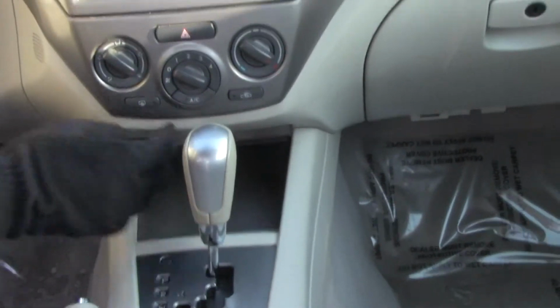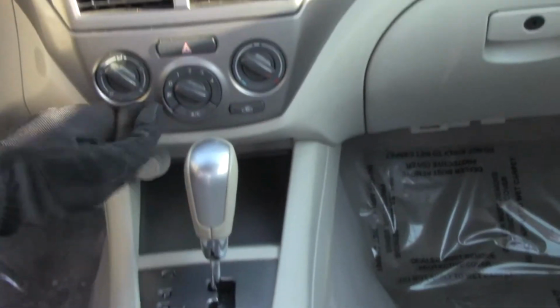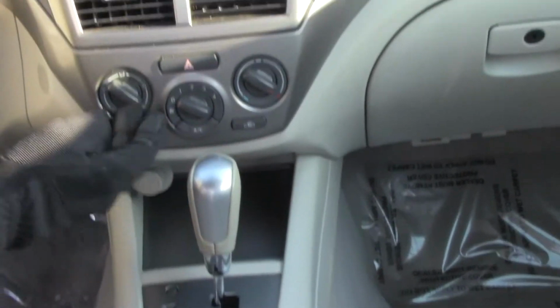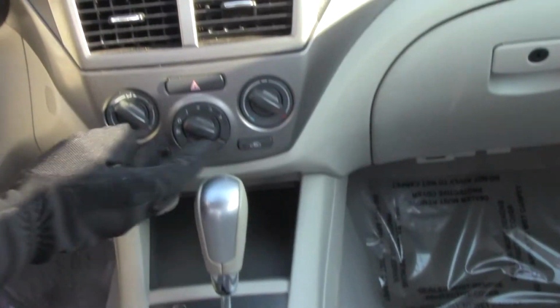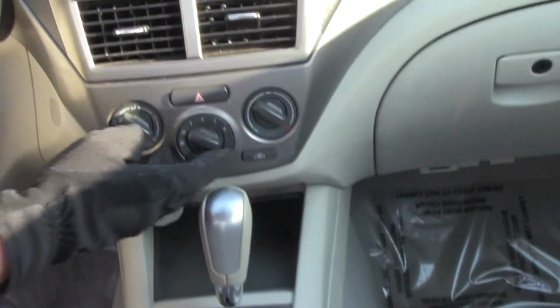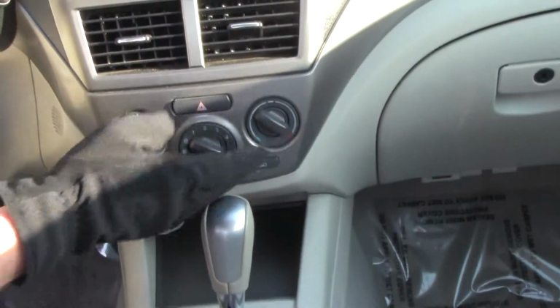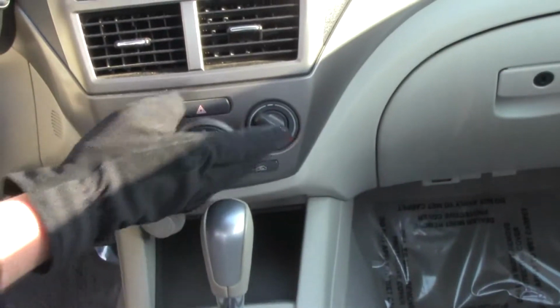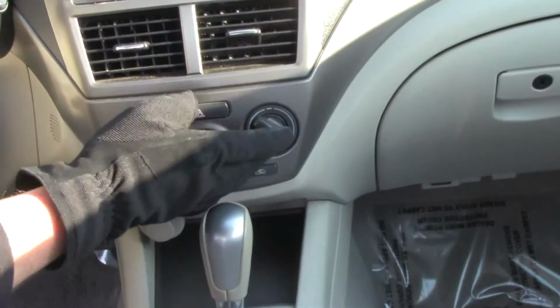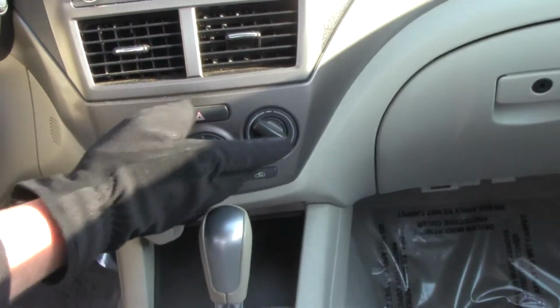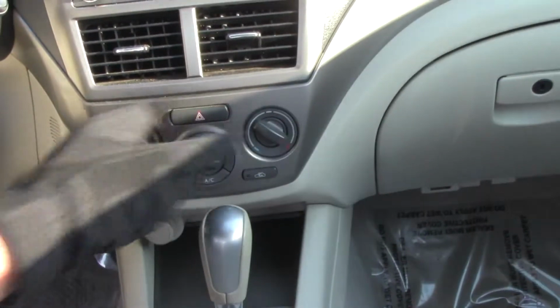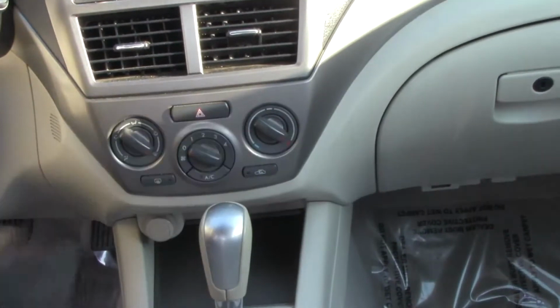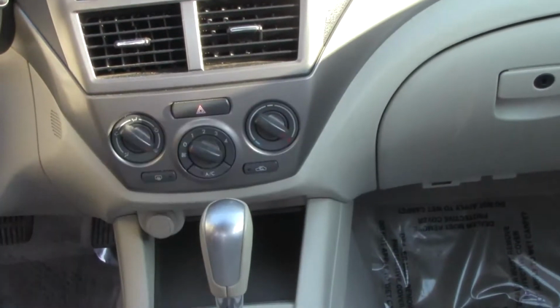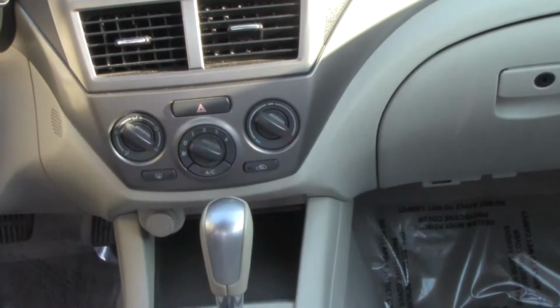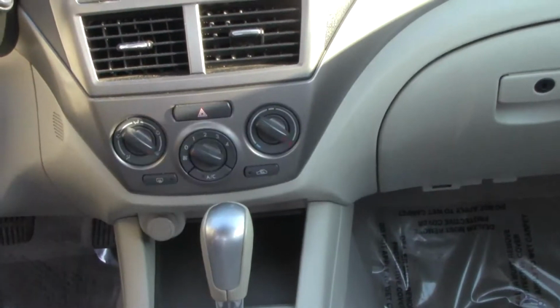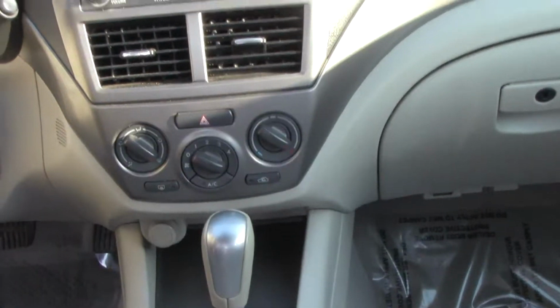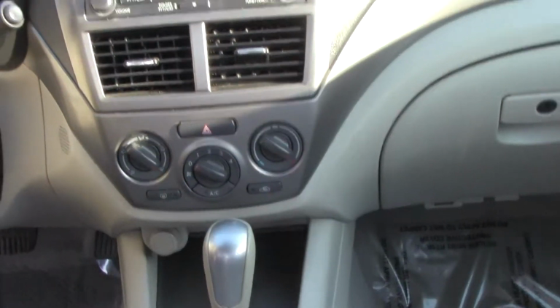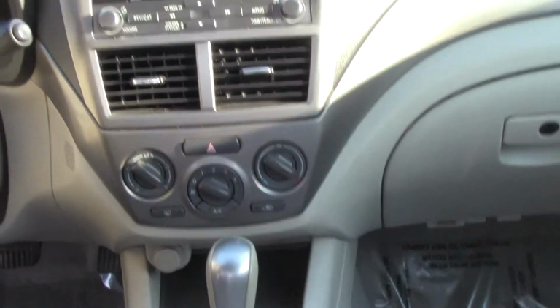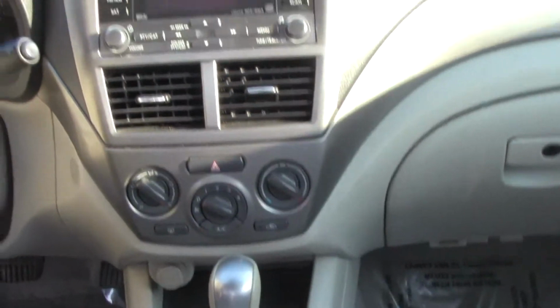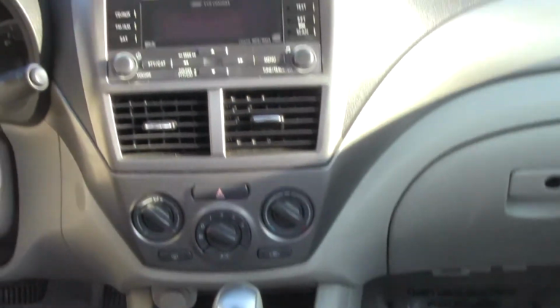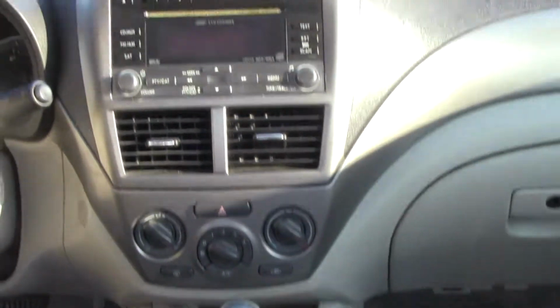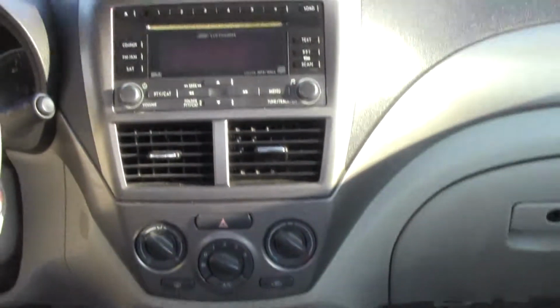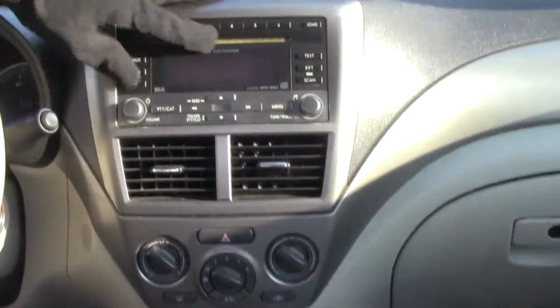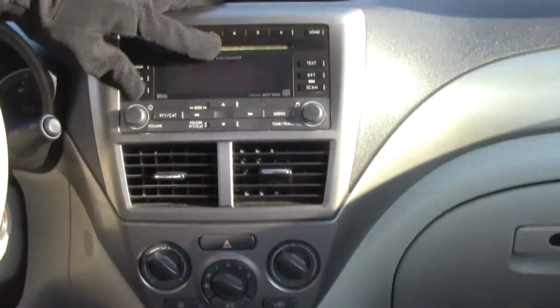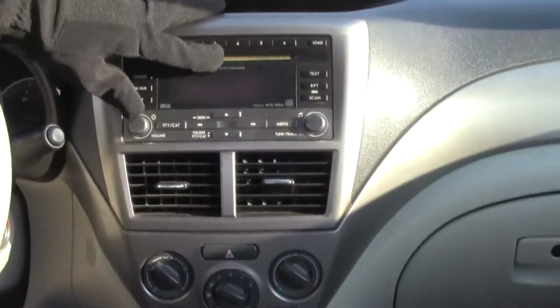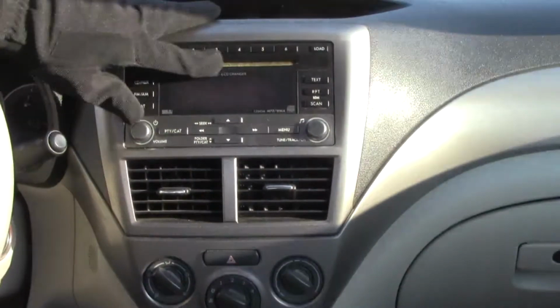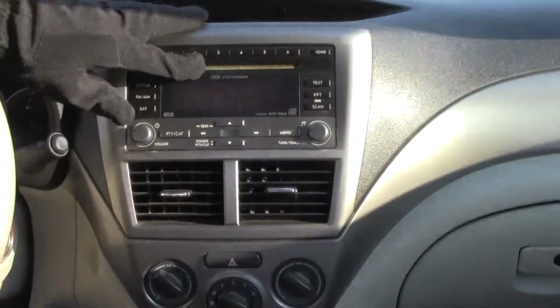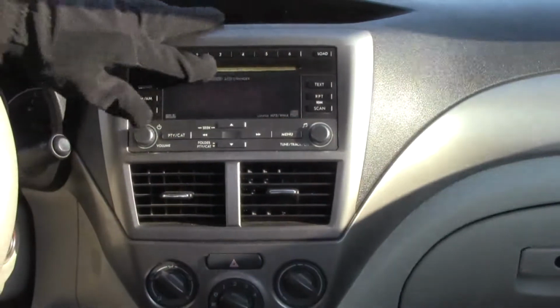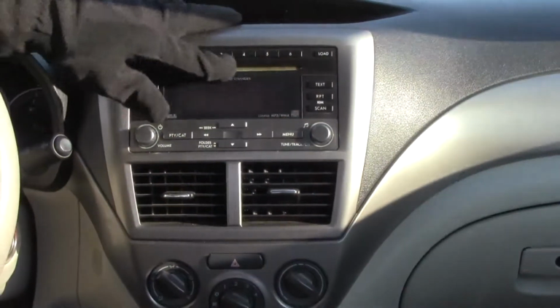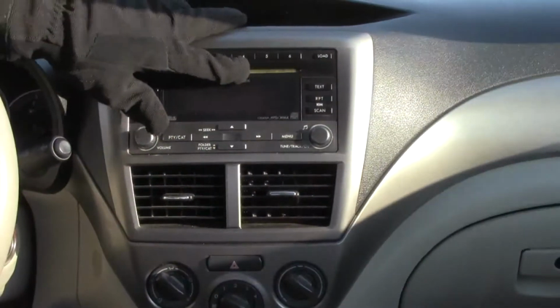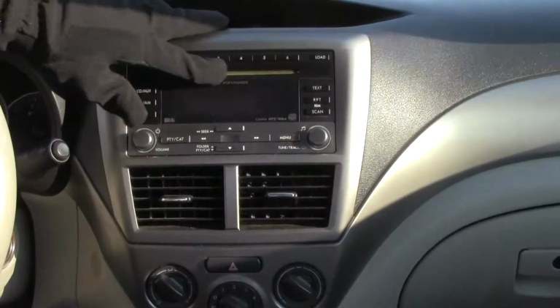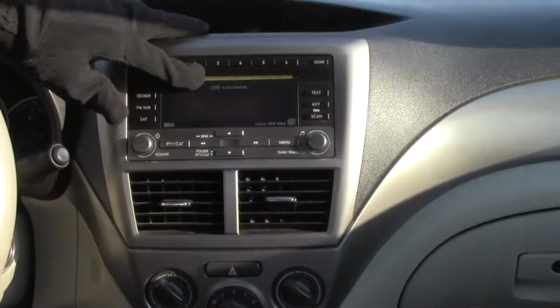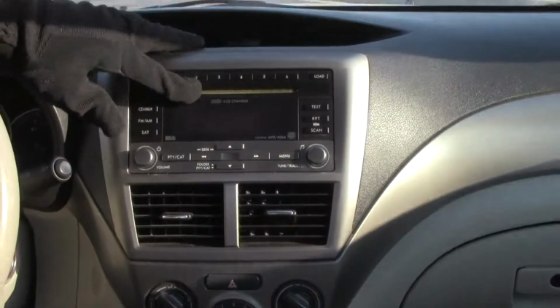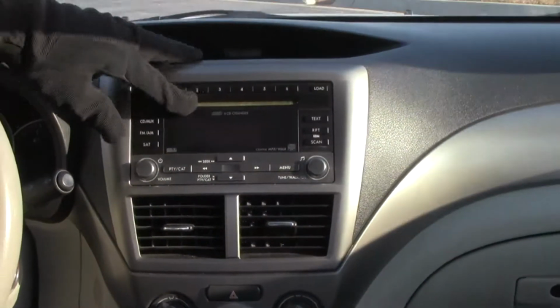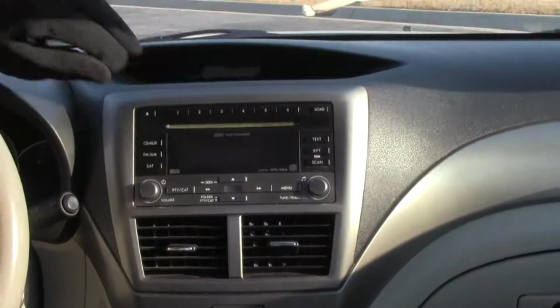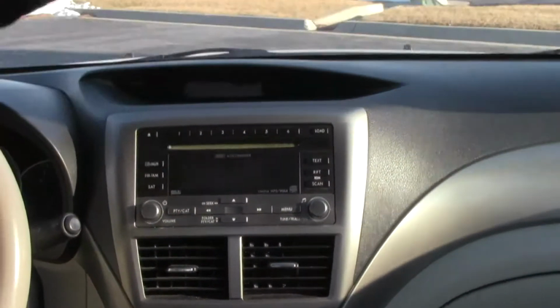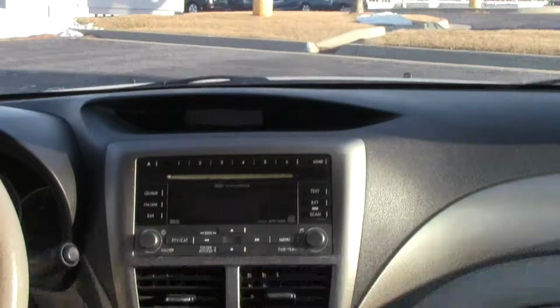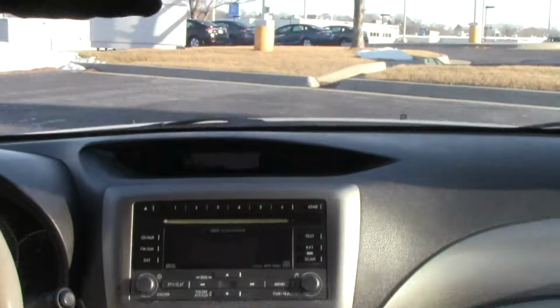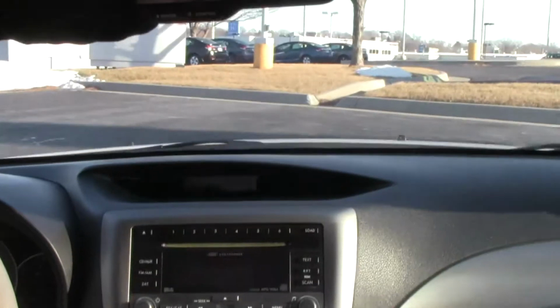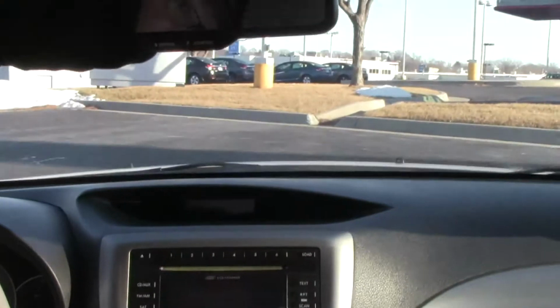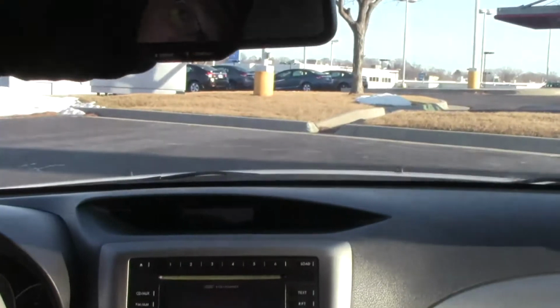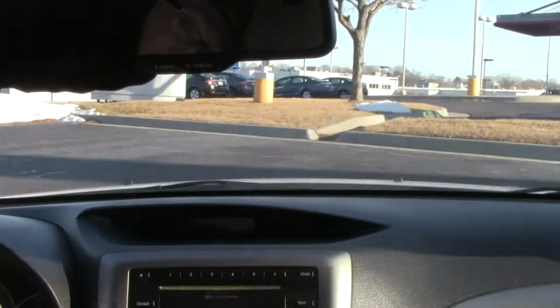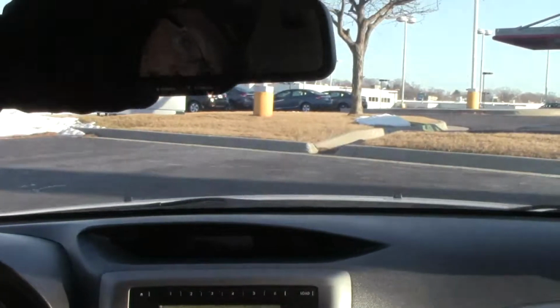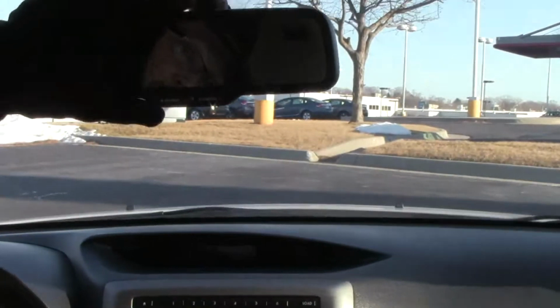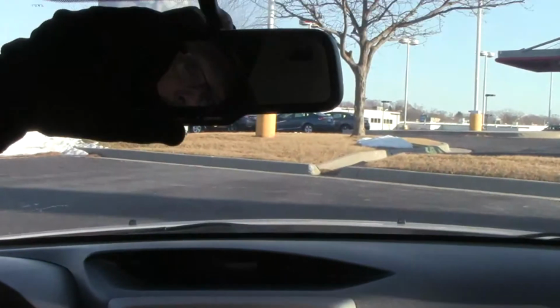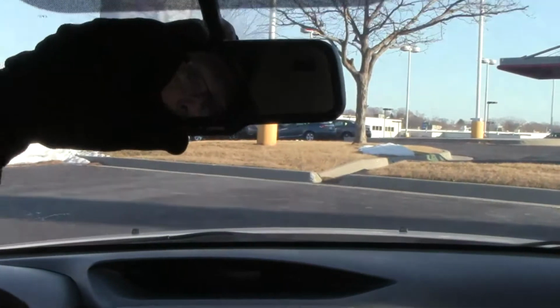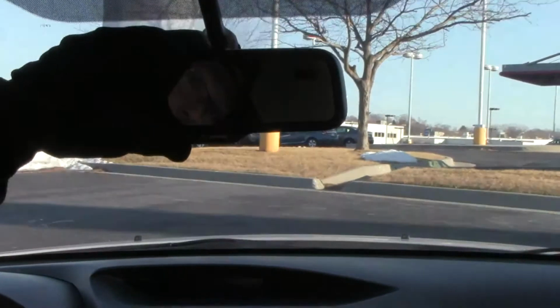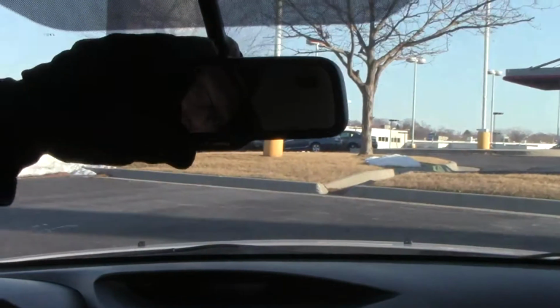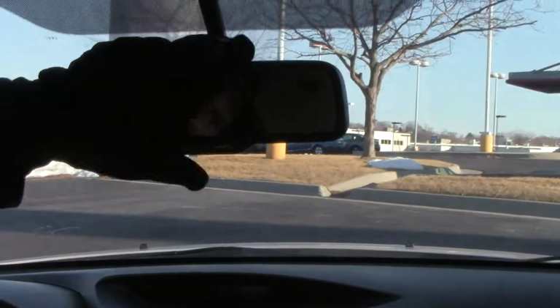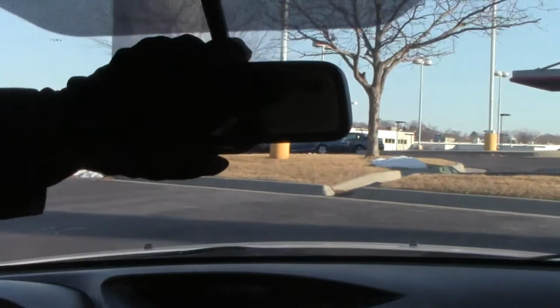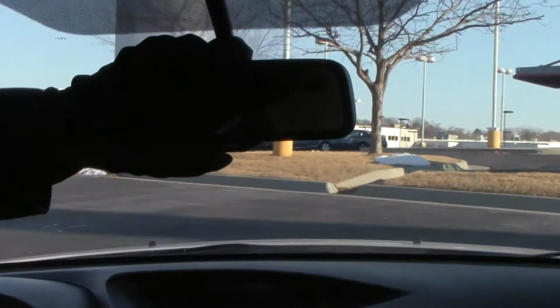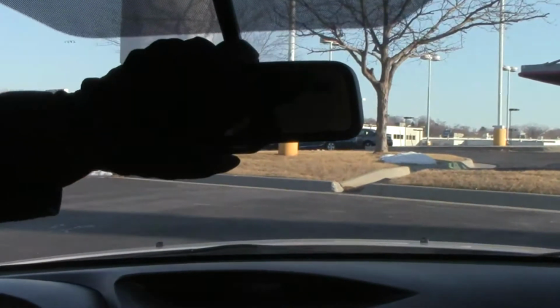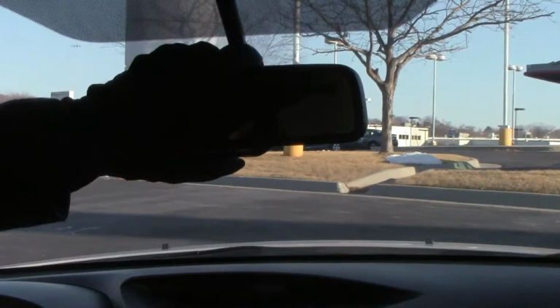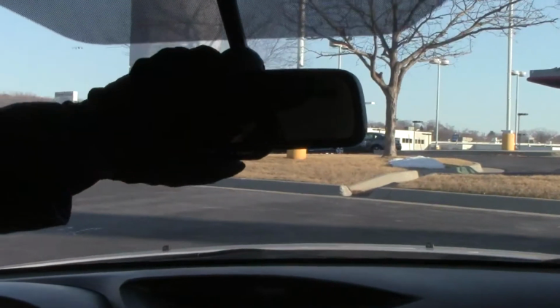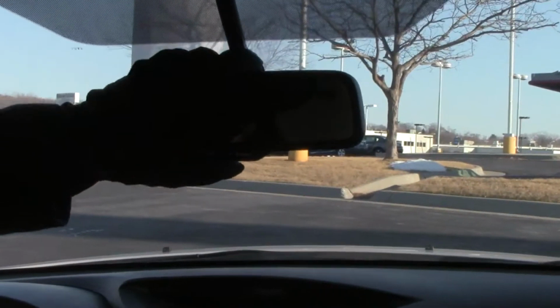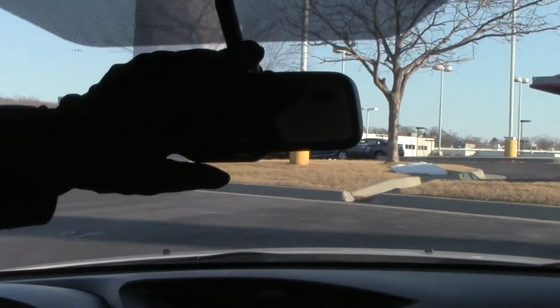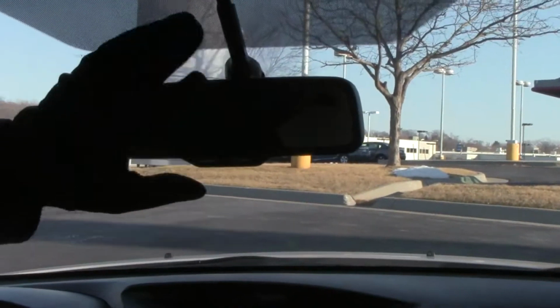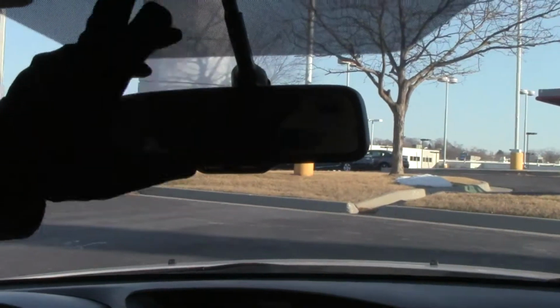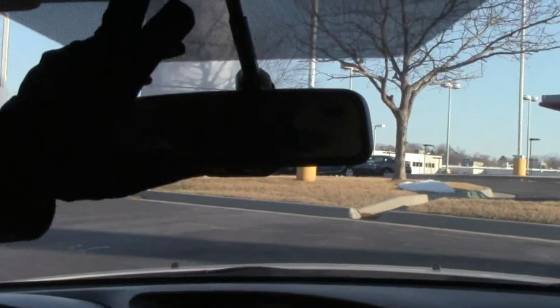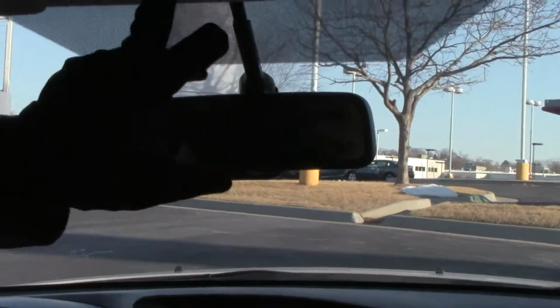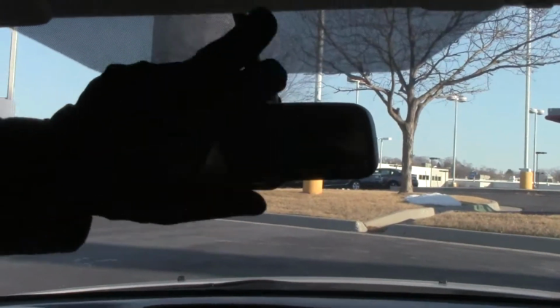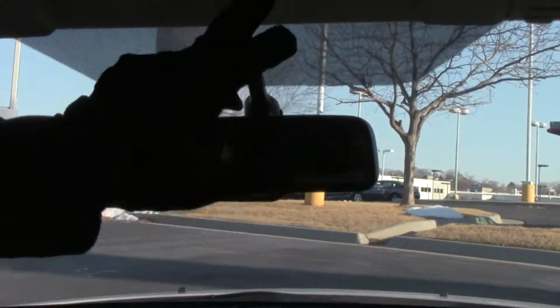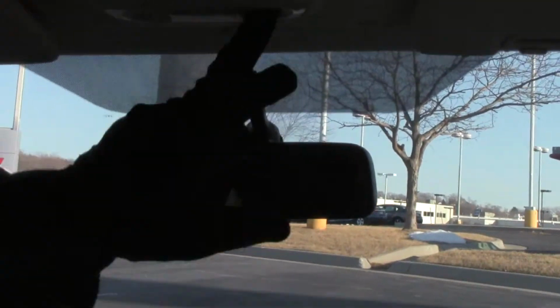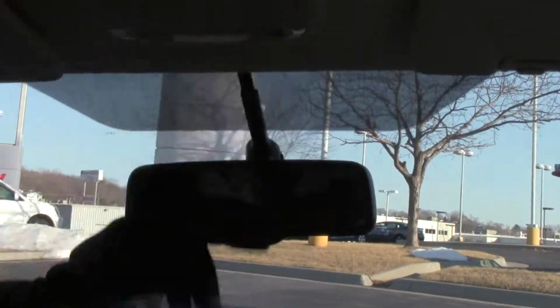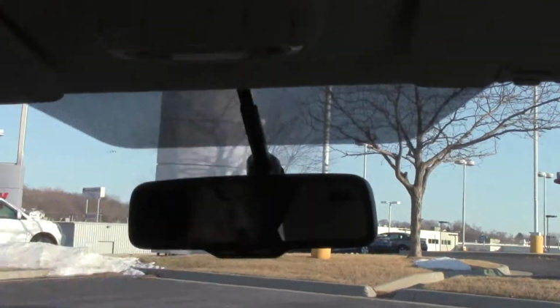Heating and air conditioning controls. Six disc CD changer. Auto-dimming rearview mirror with built-in compass. And your map lights.